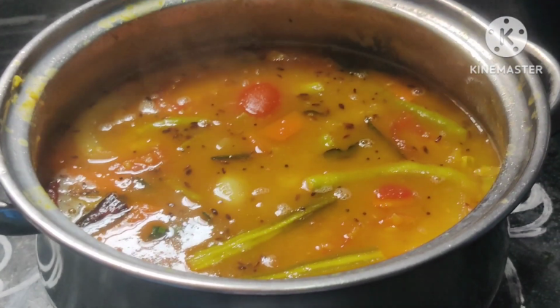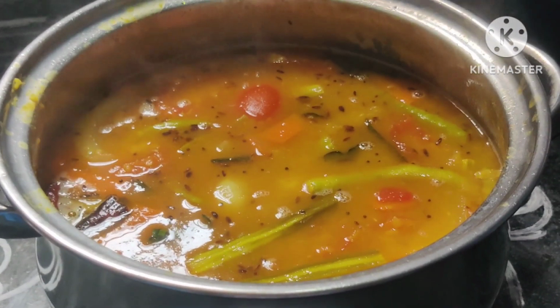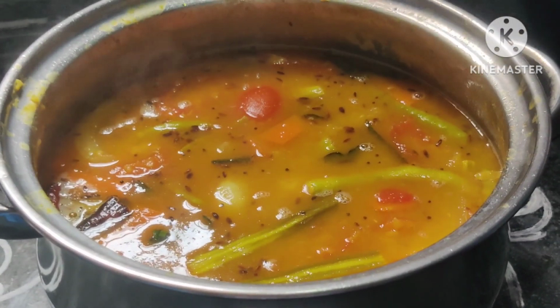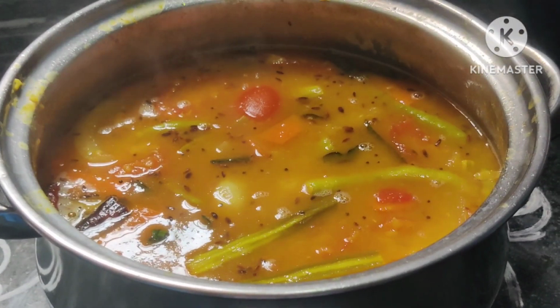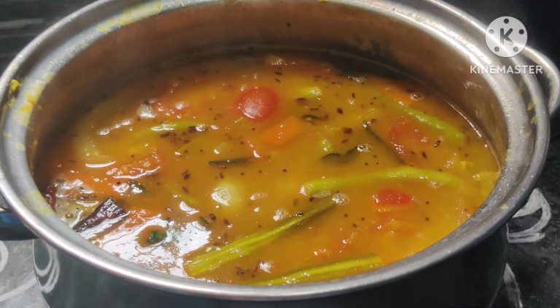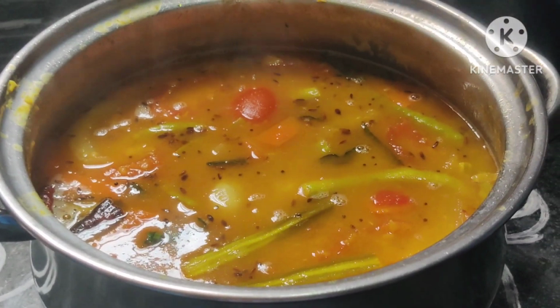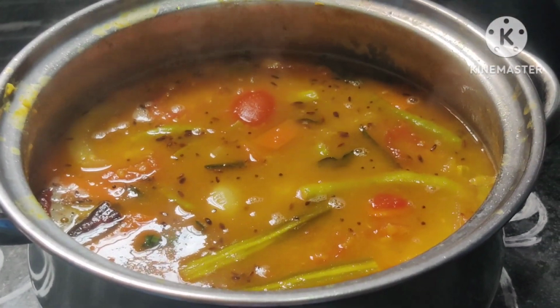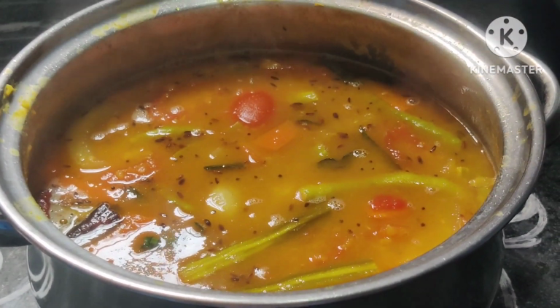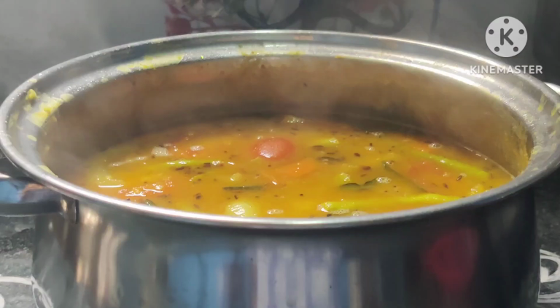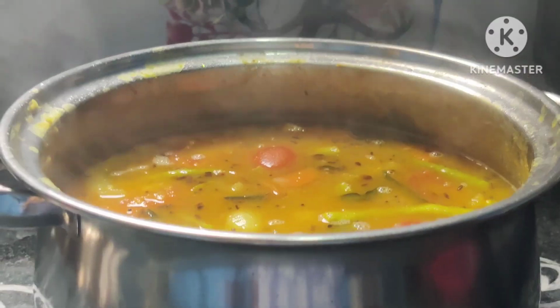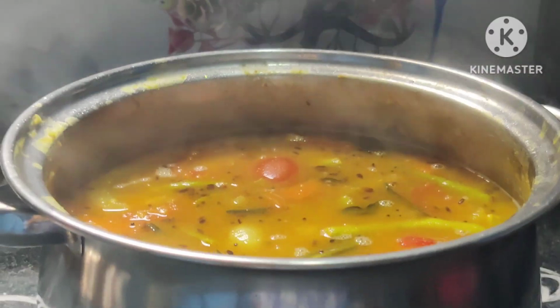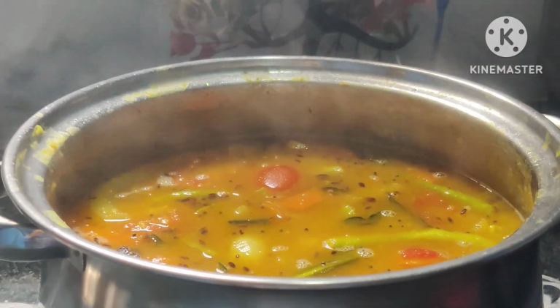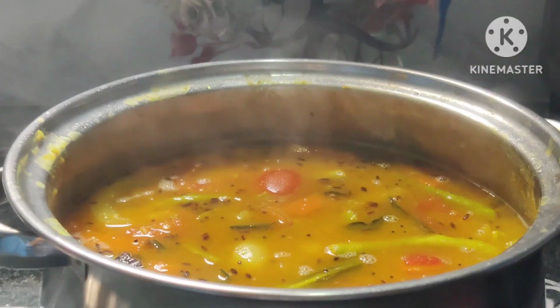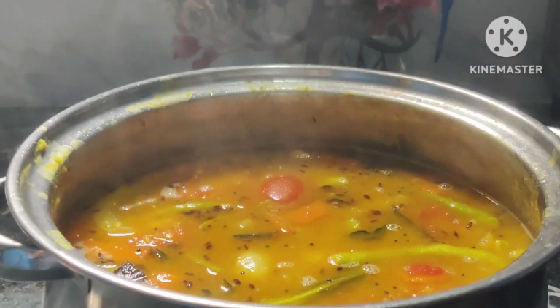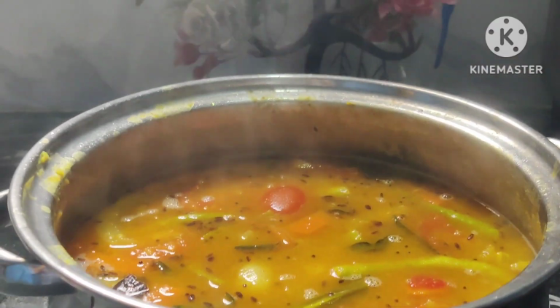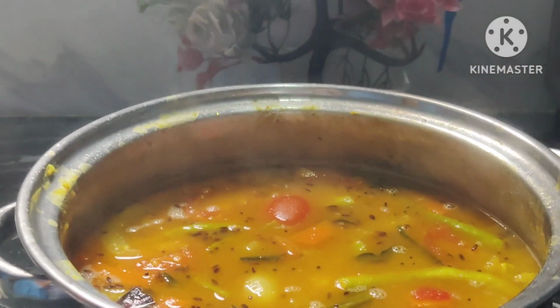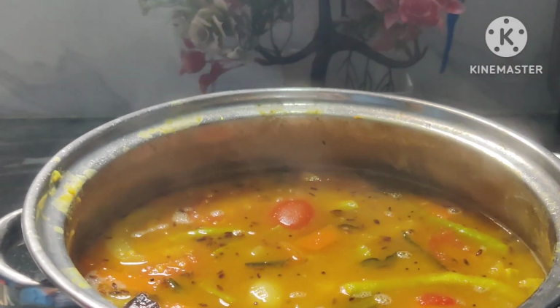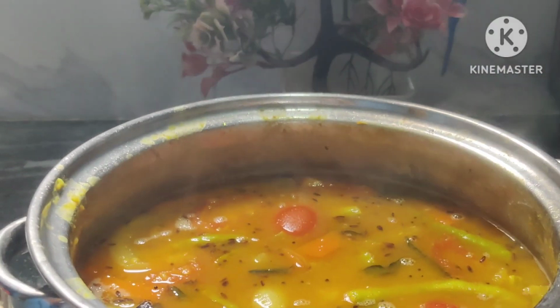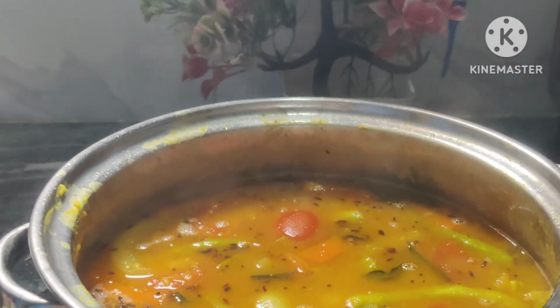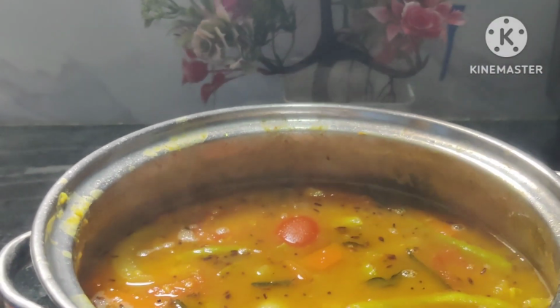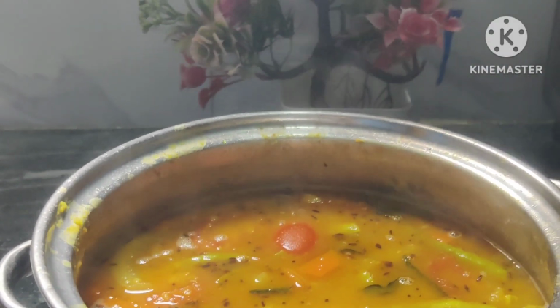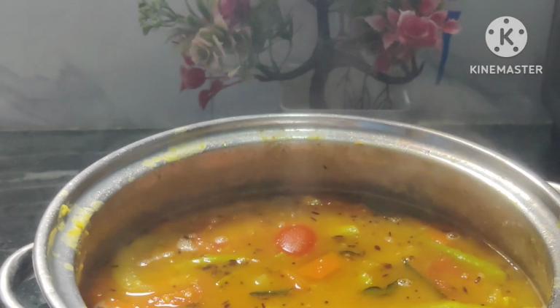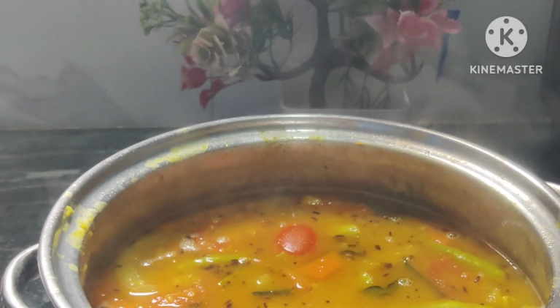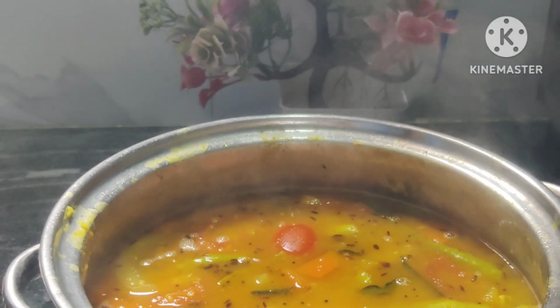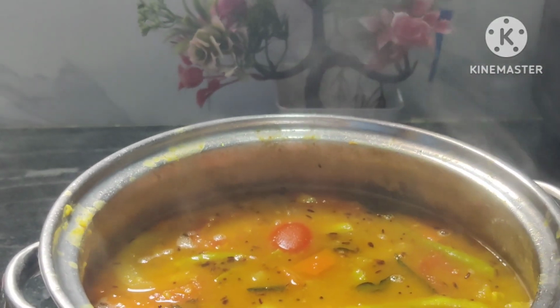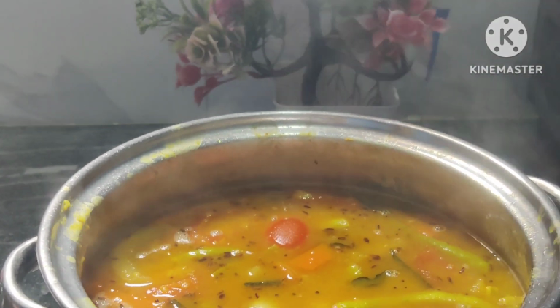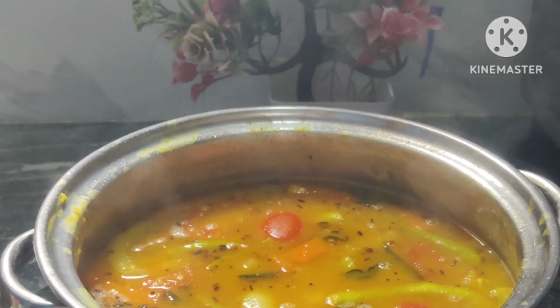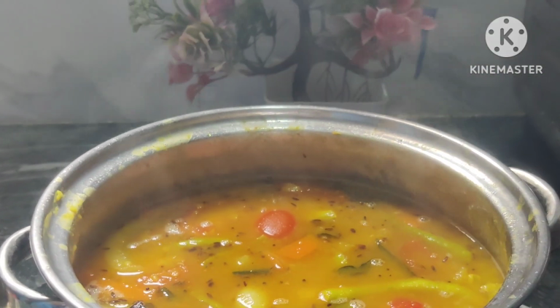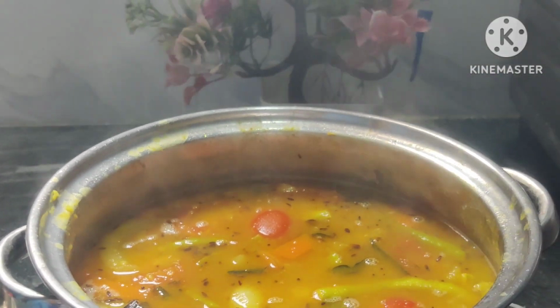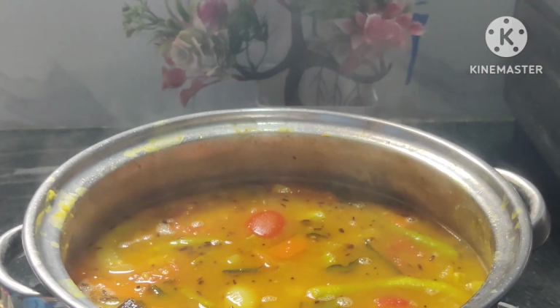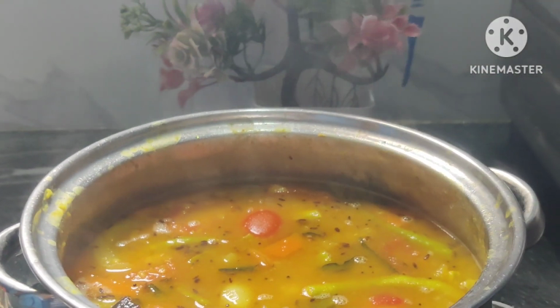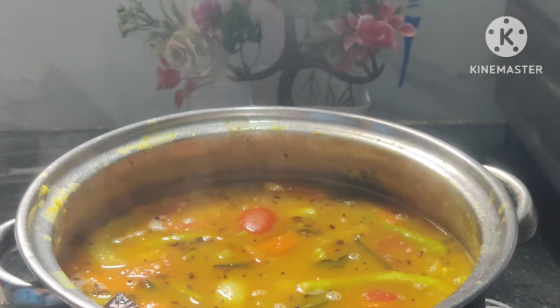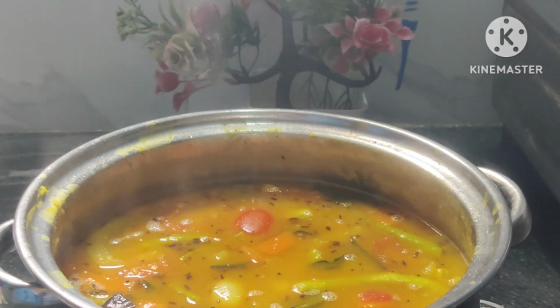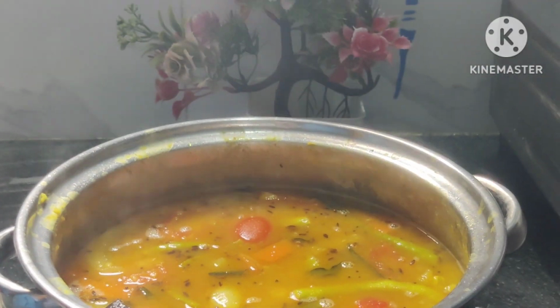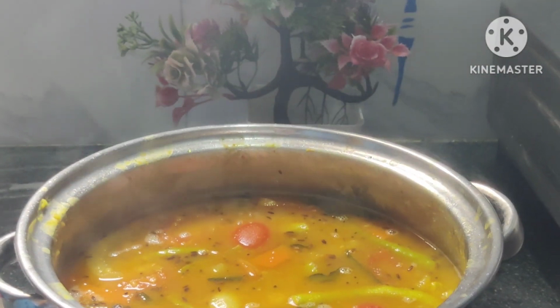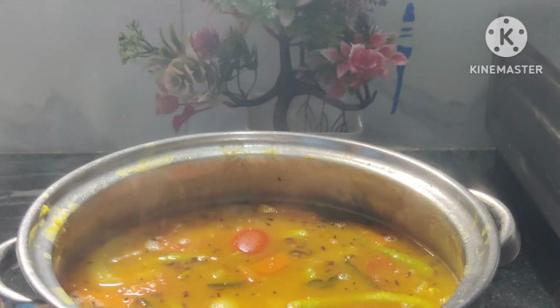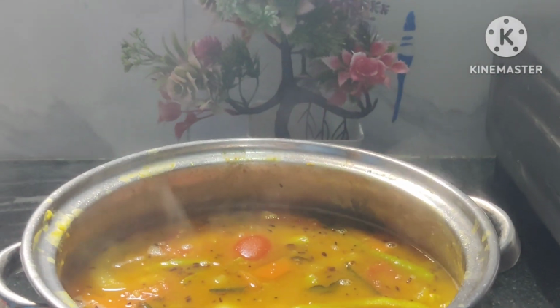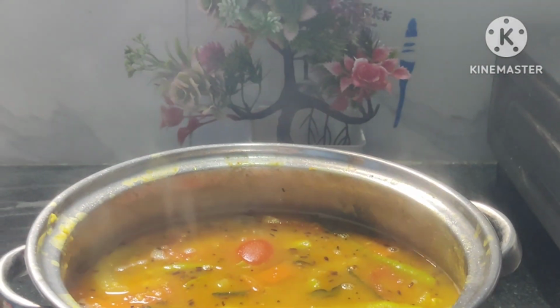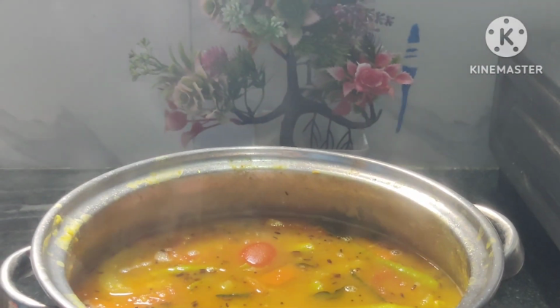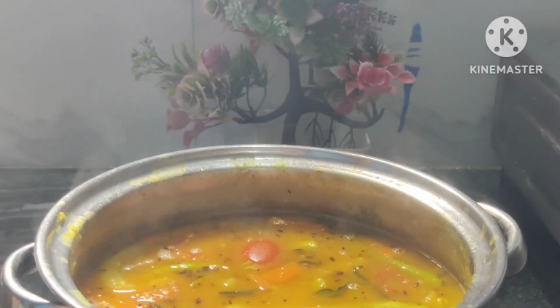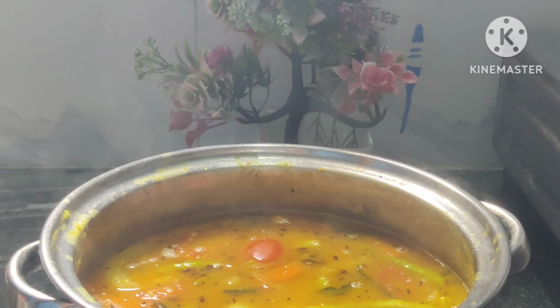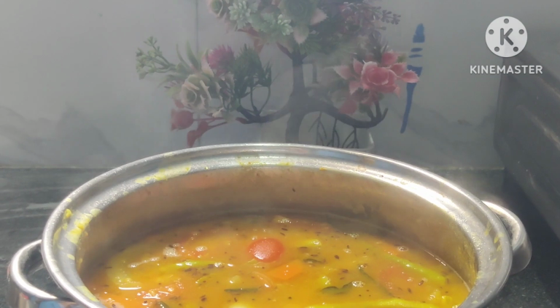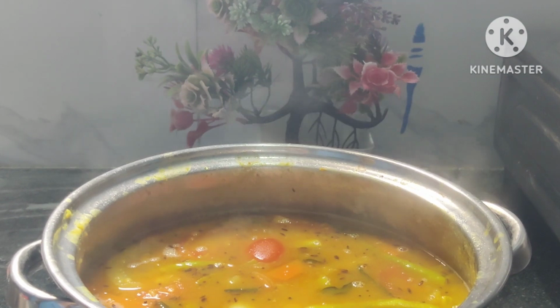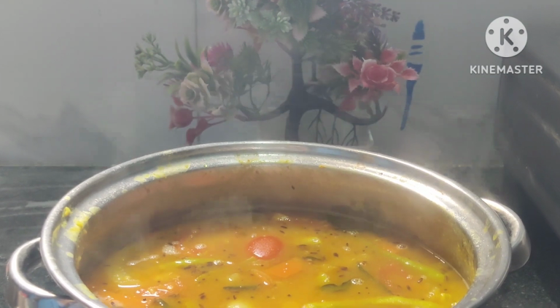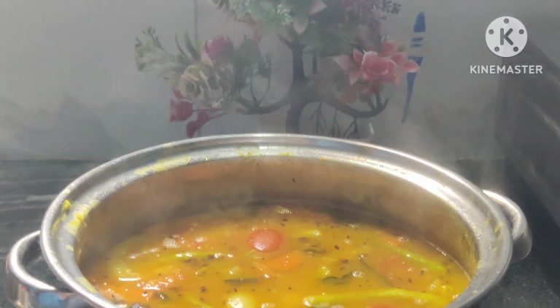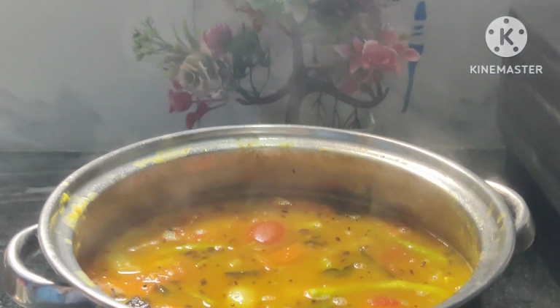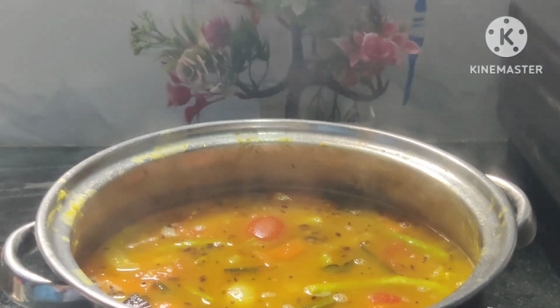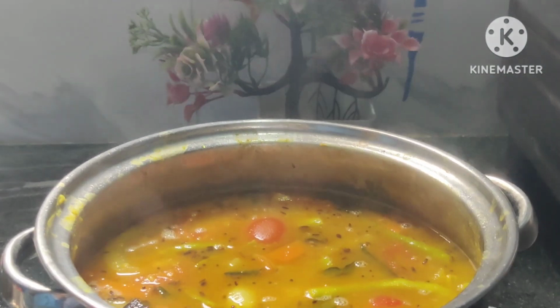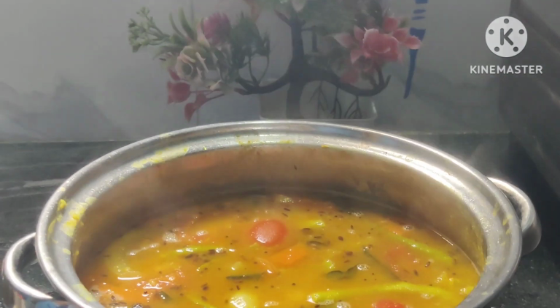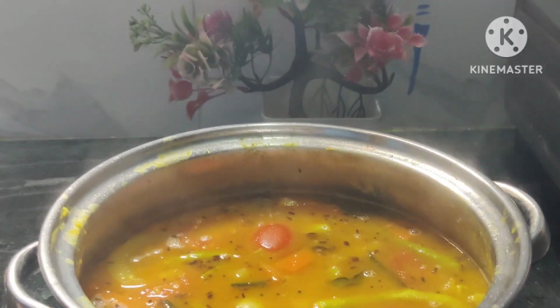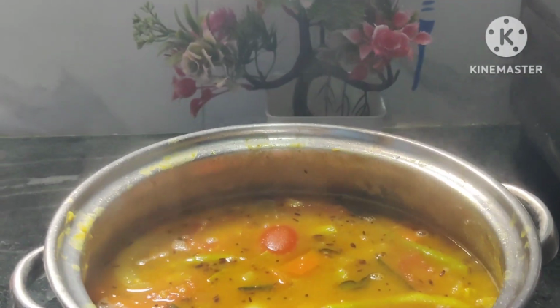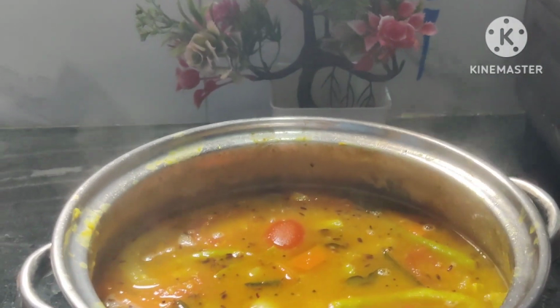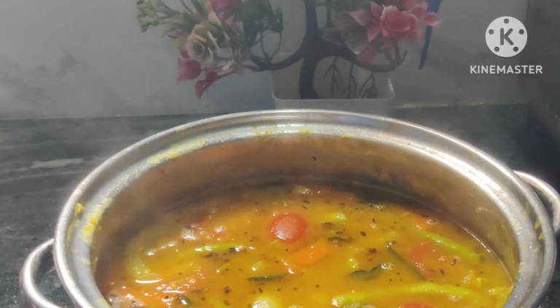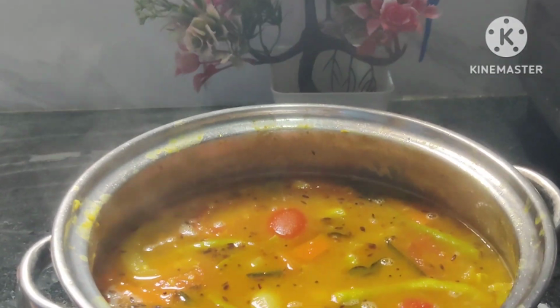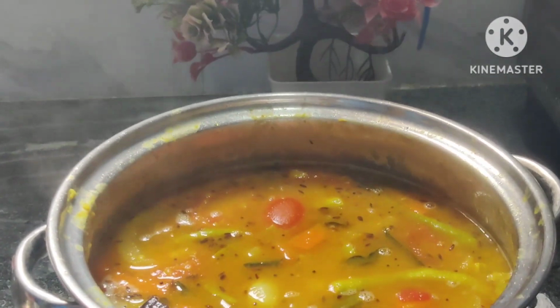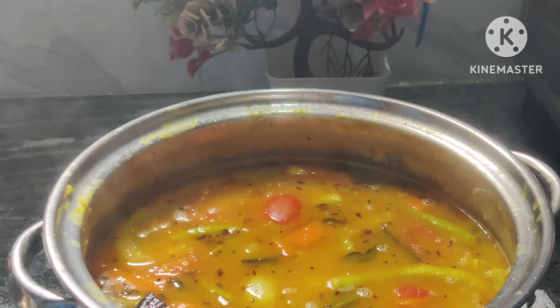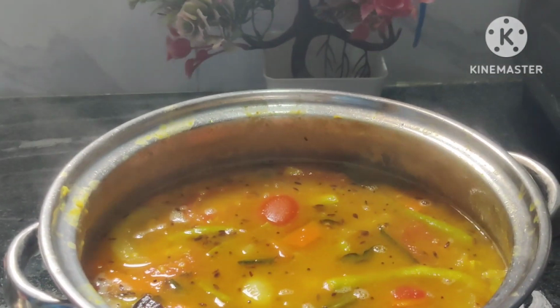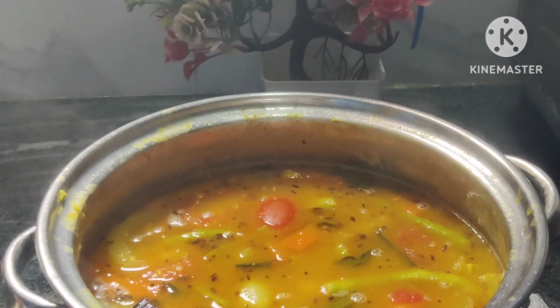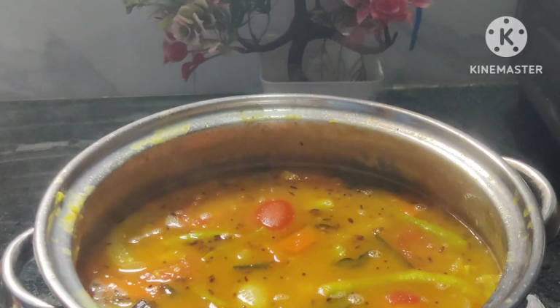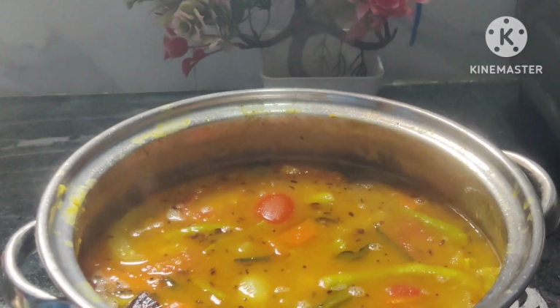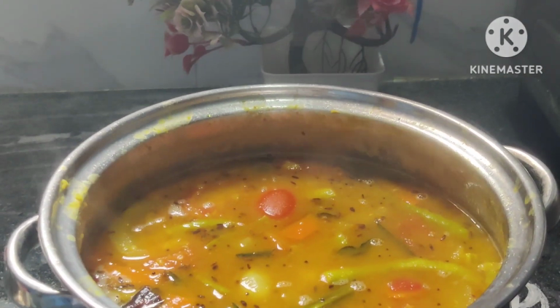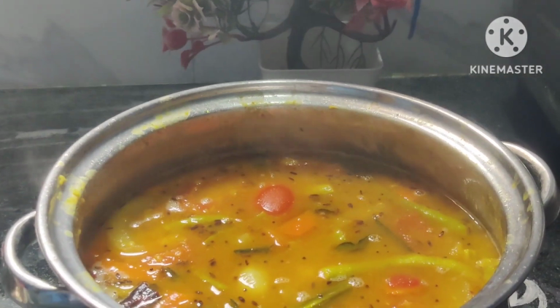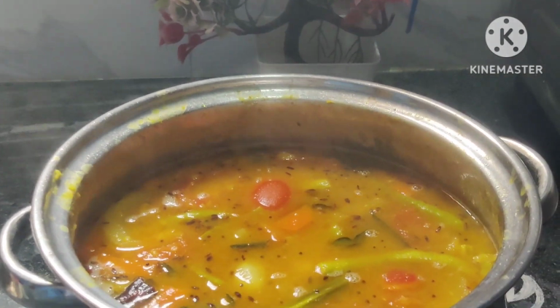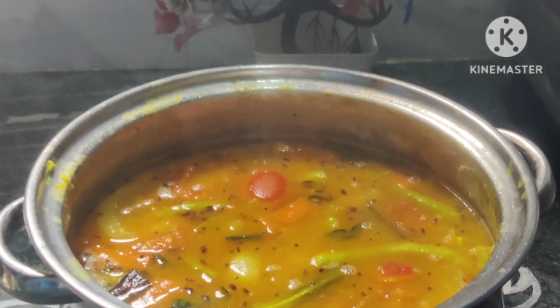Hi friends, welcome to my channel, Anubala. This recipe is a very simple recipe.